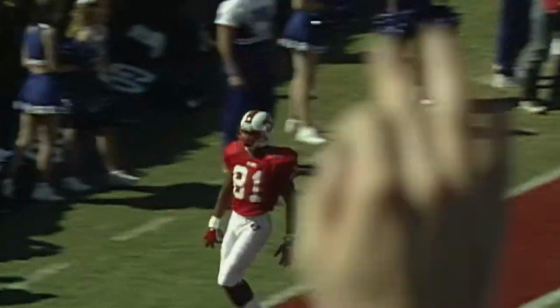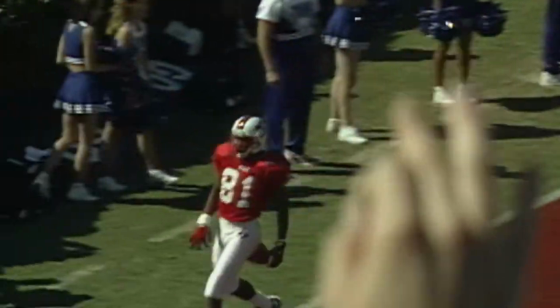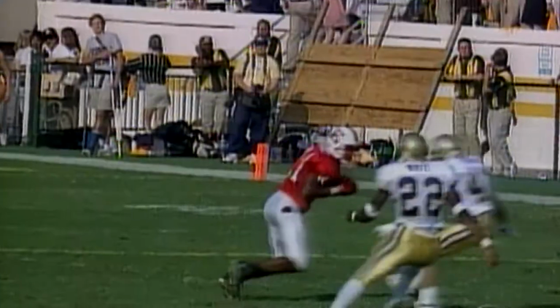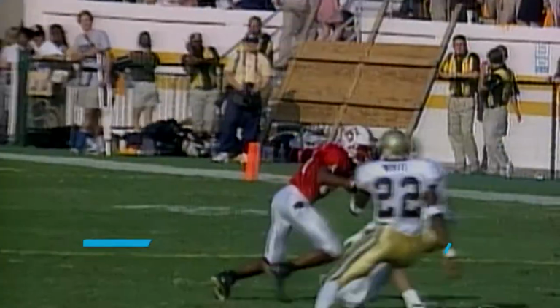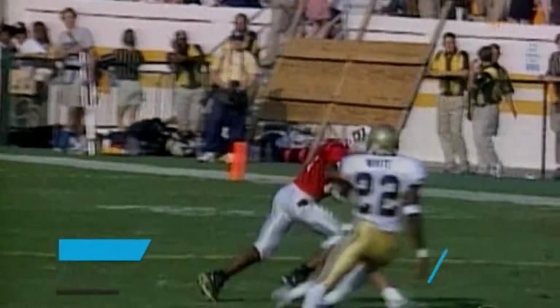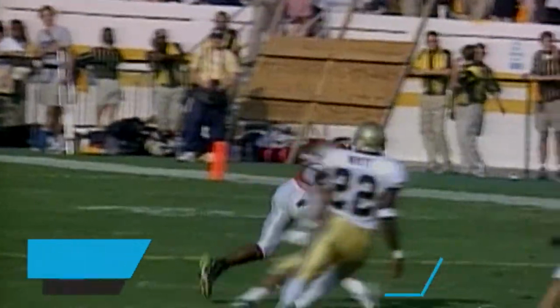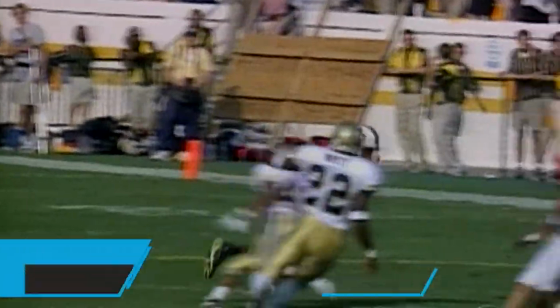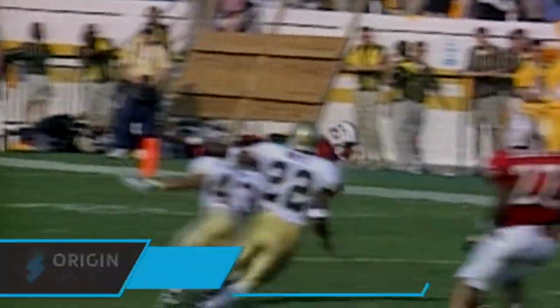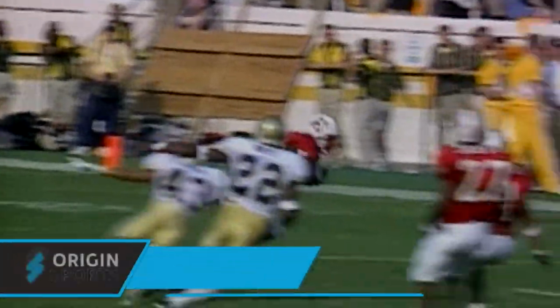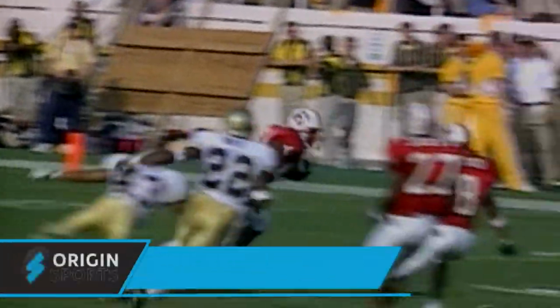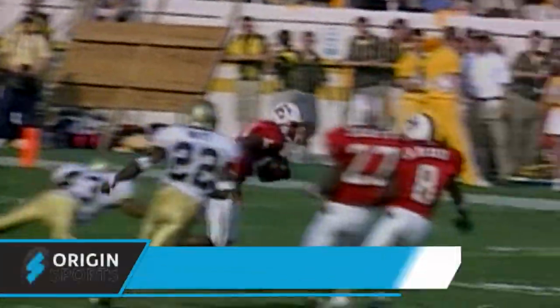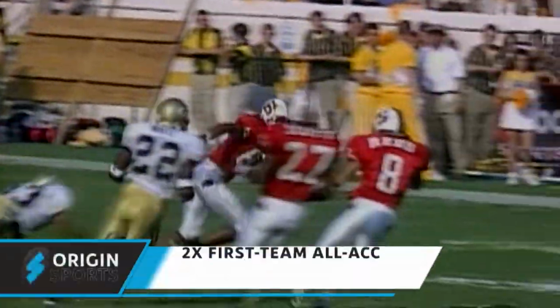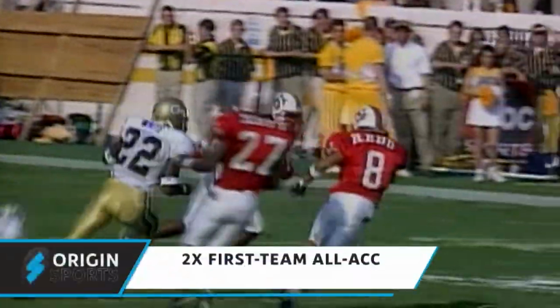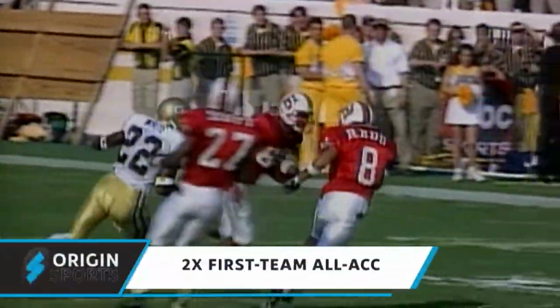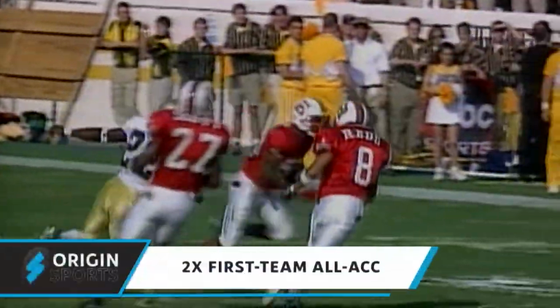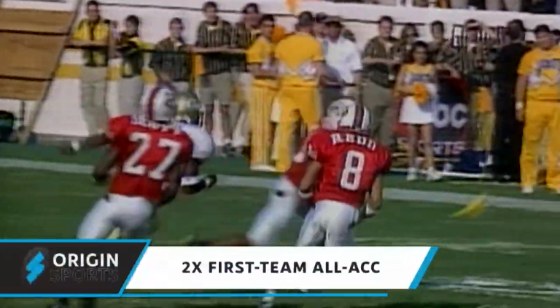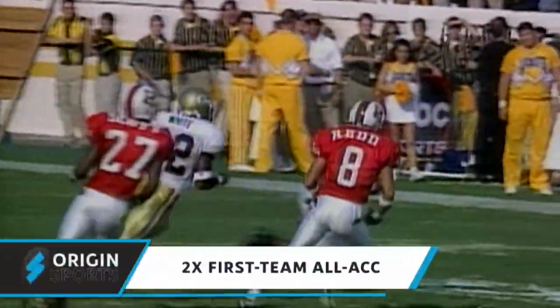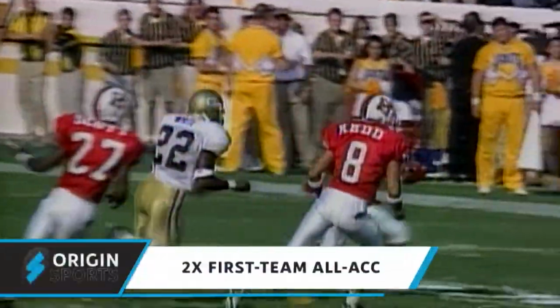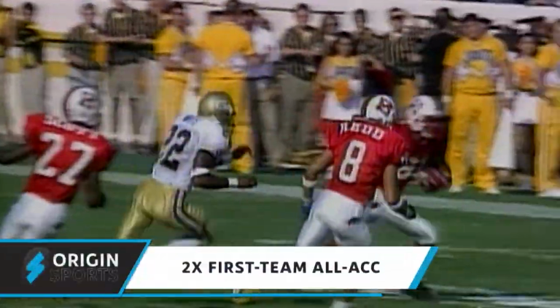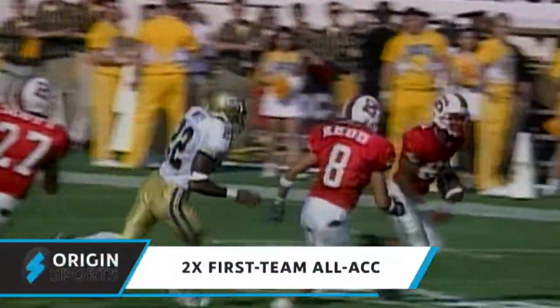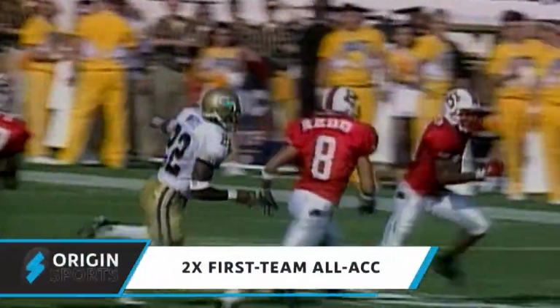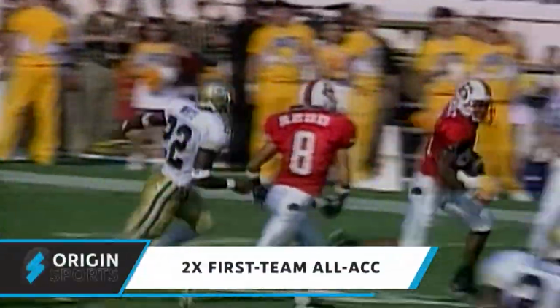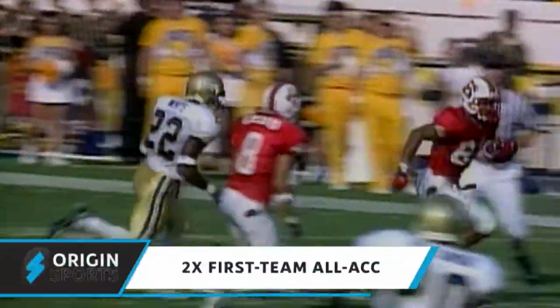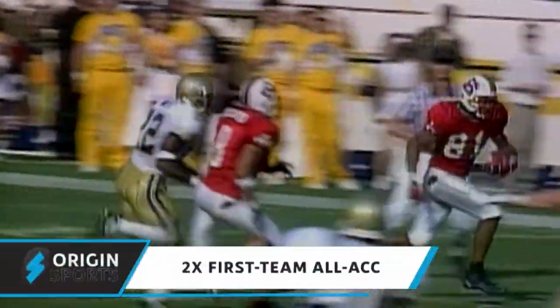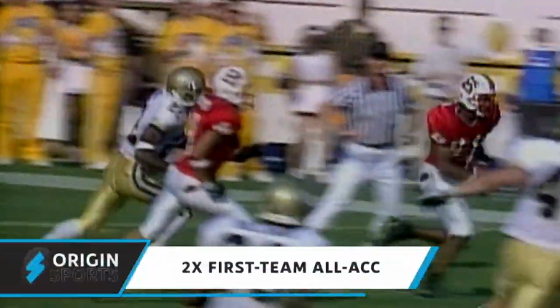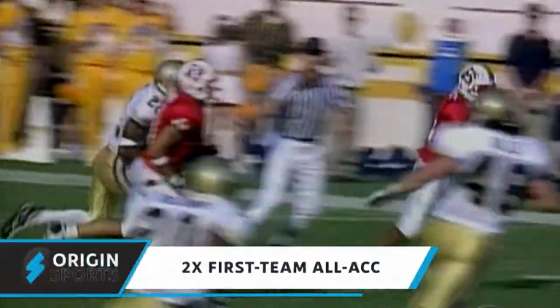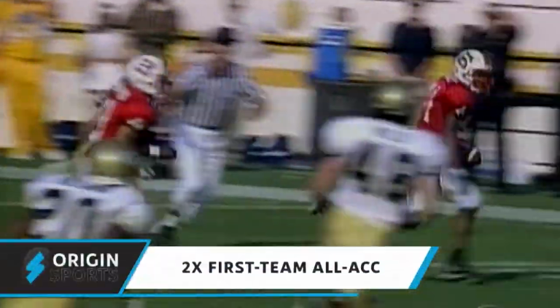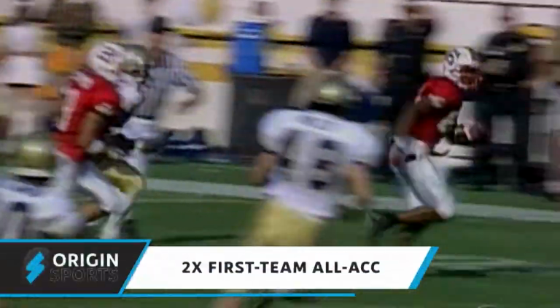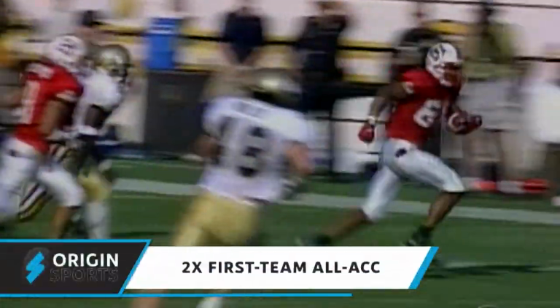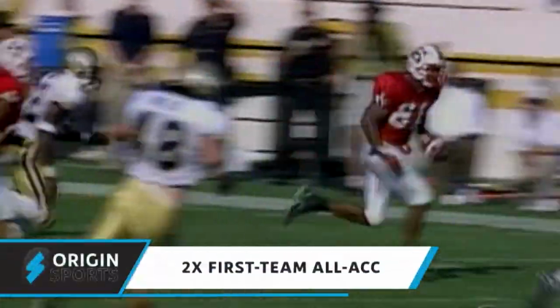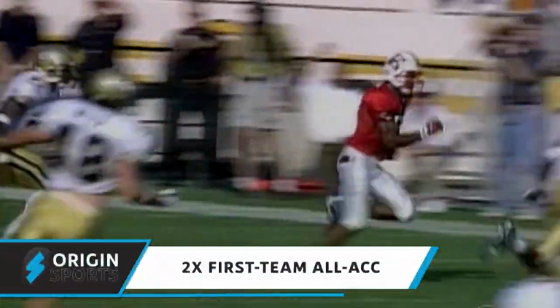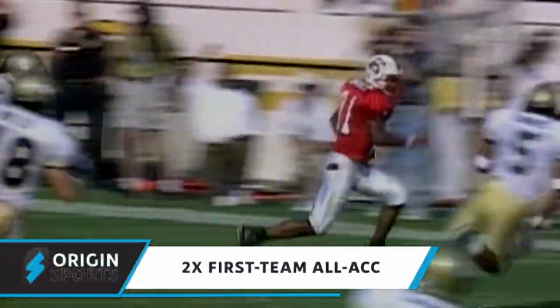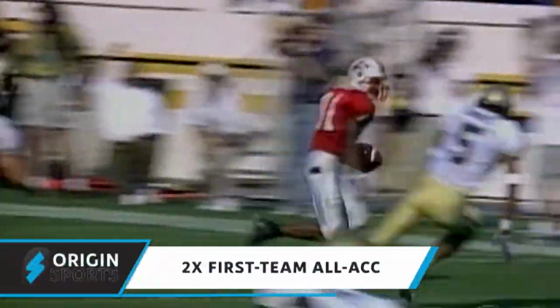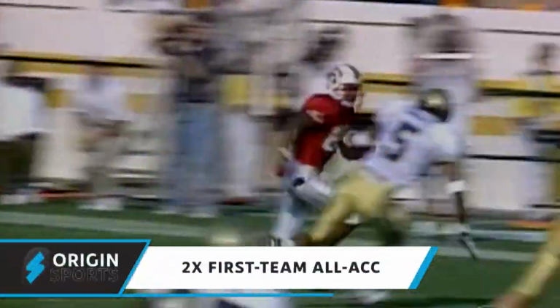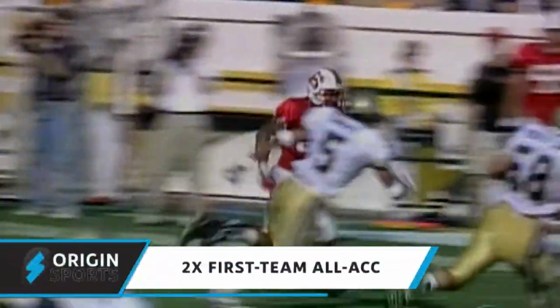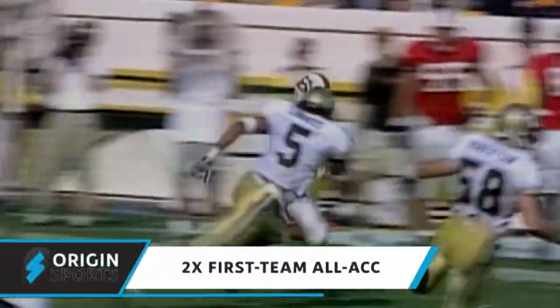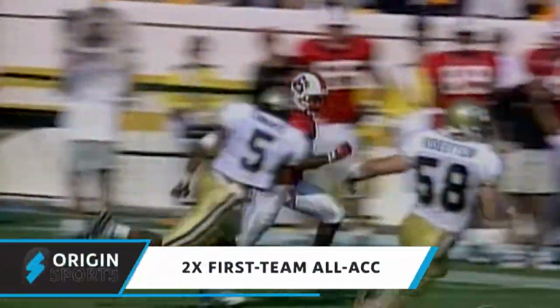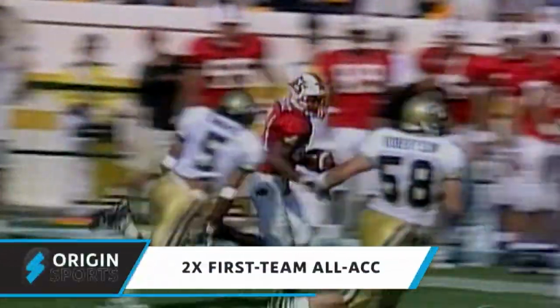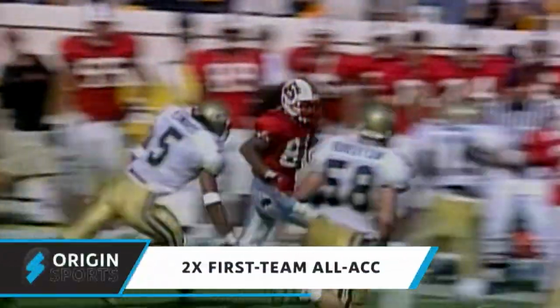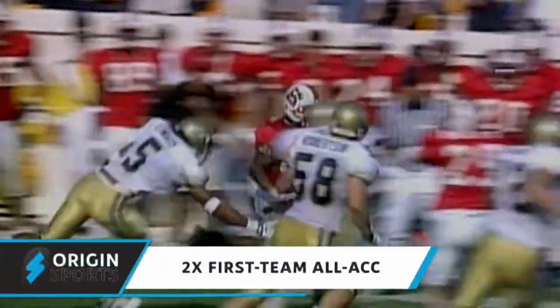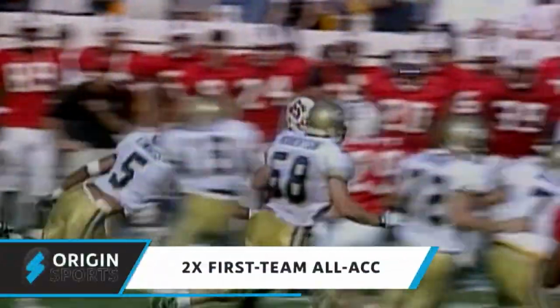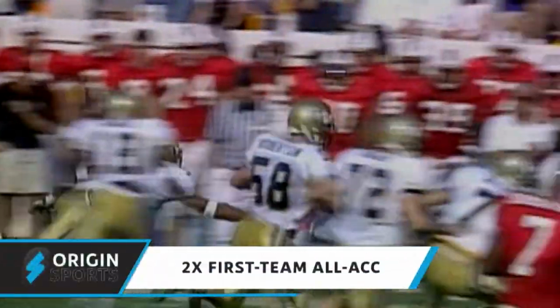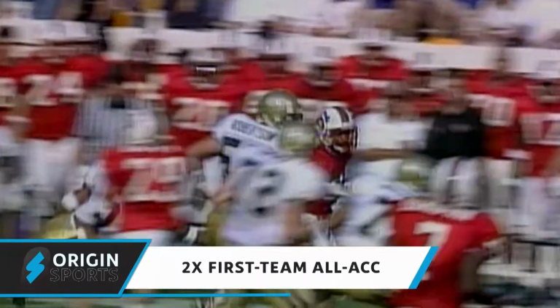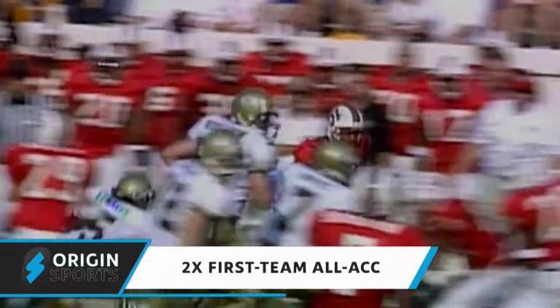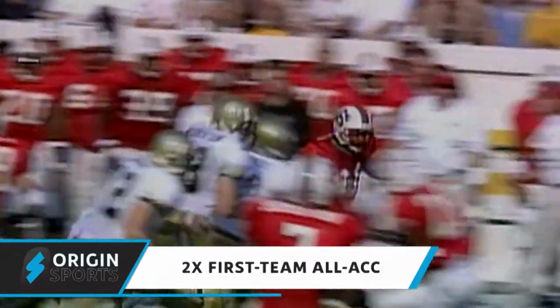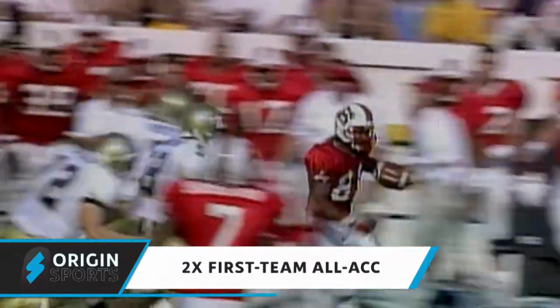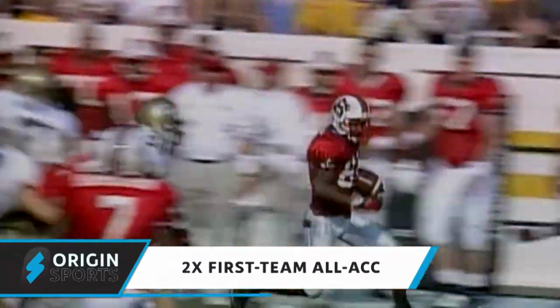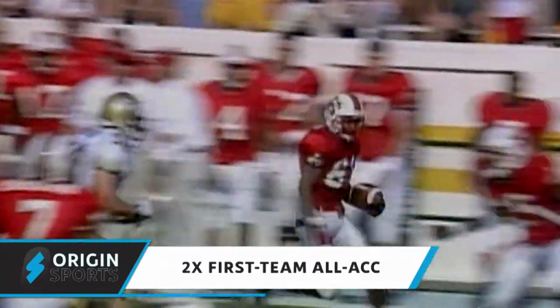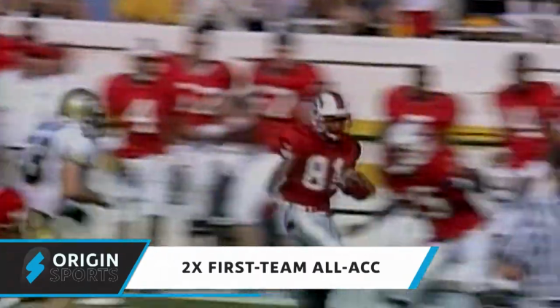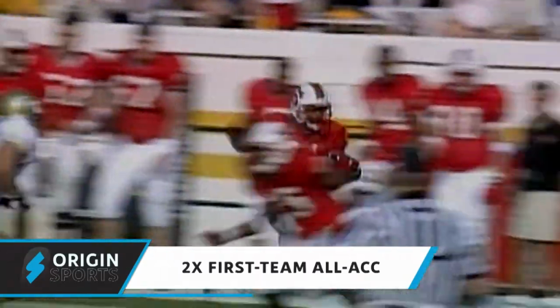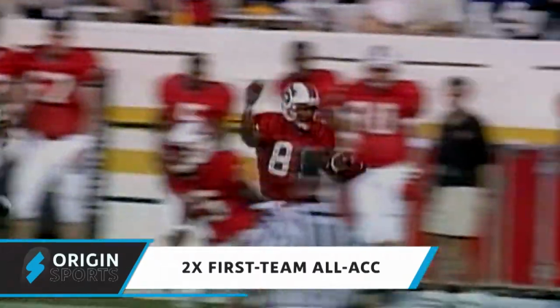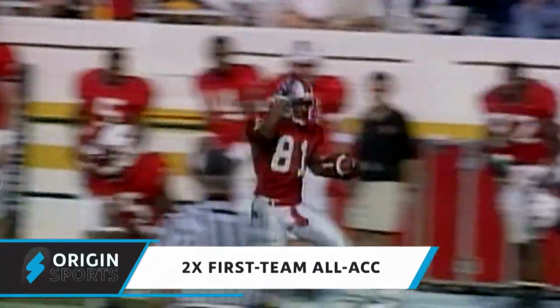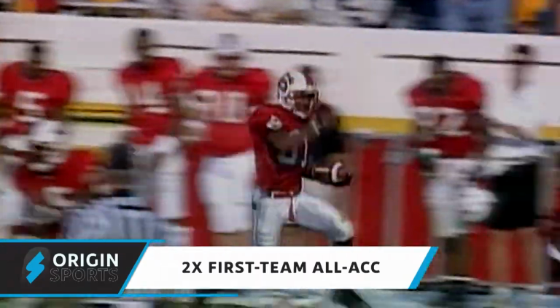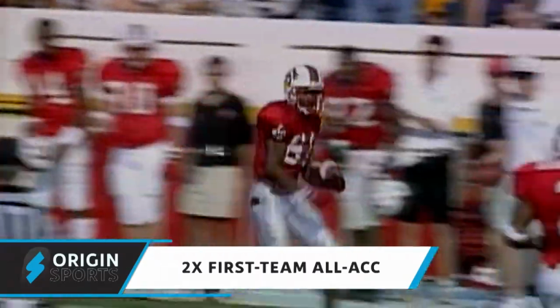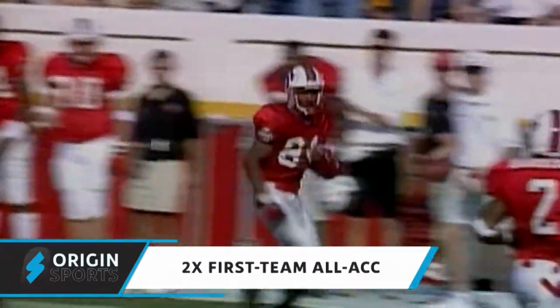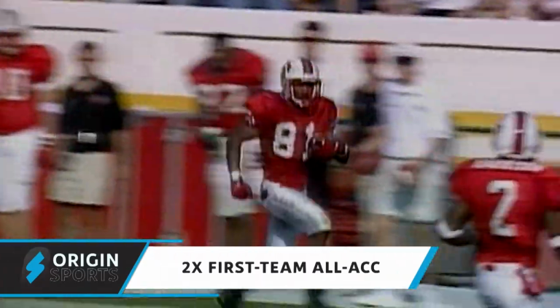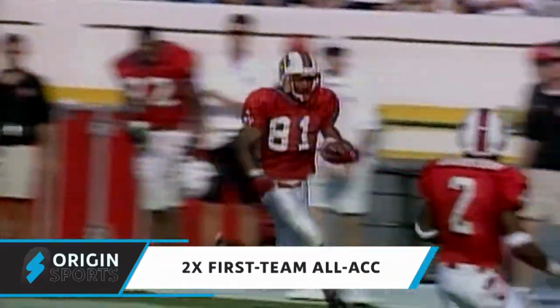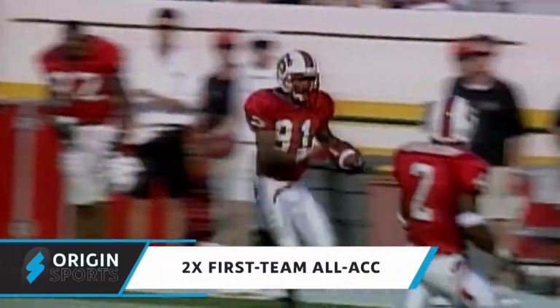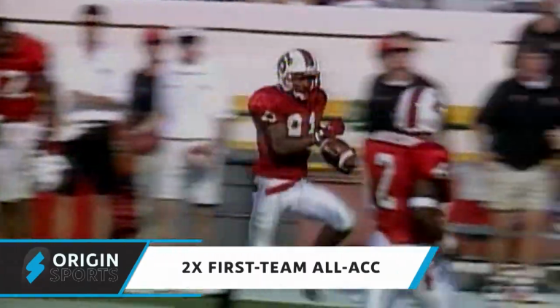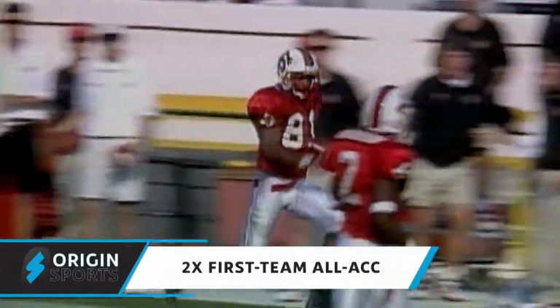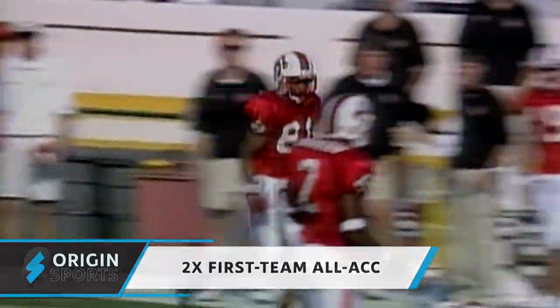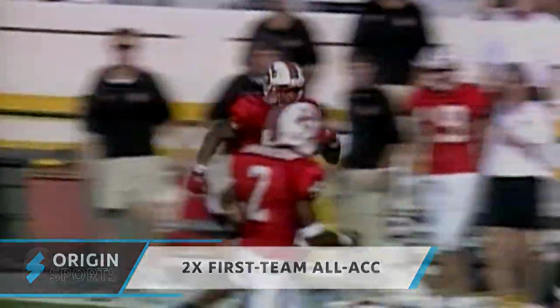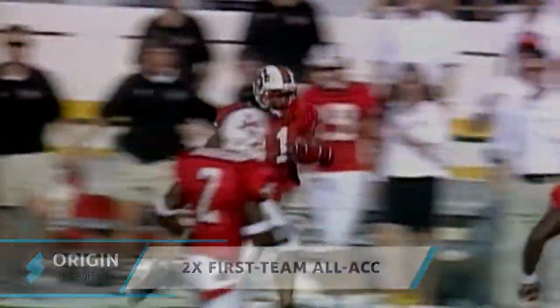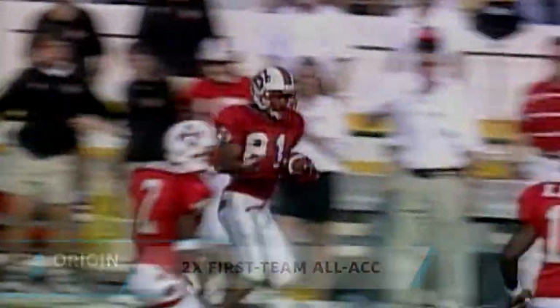Now watch this. He breaks outside. Once he gets past the first two, everybody else is out of their lanes. So now he's looking for a wall — picks that up.